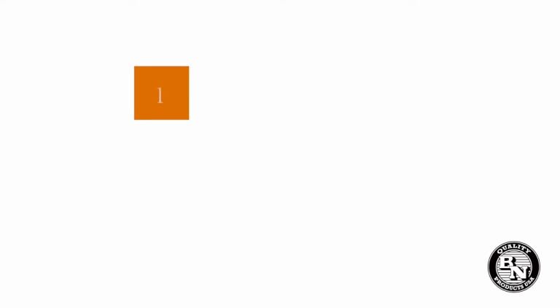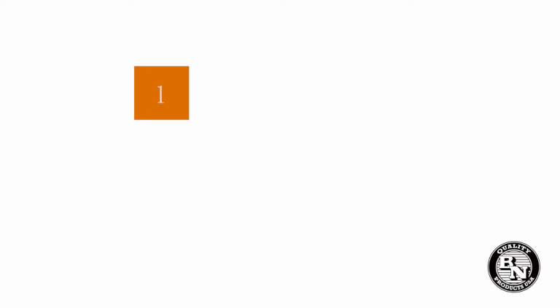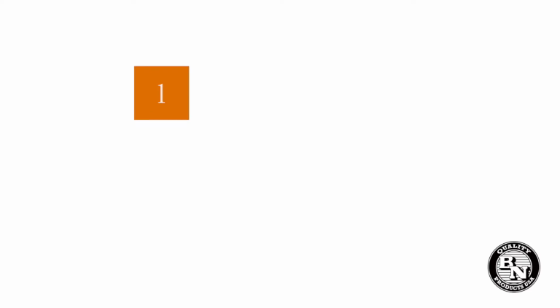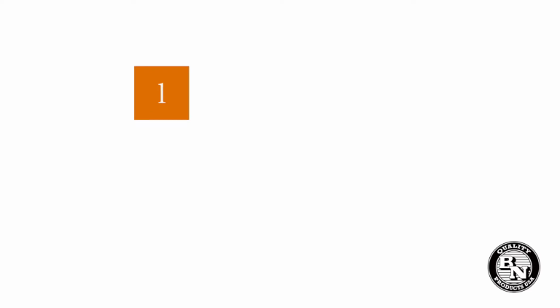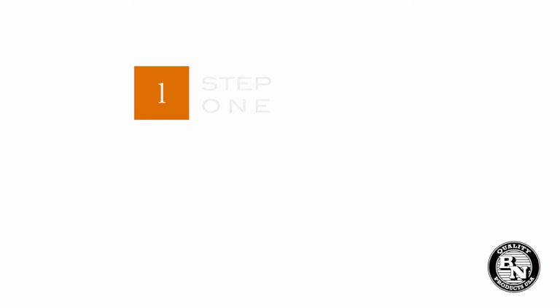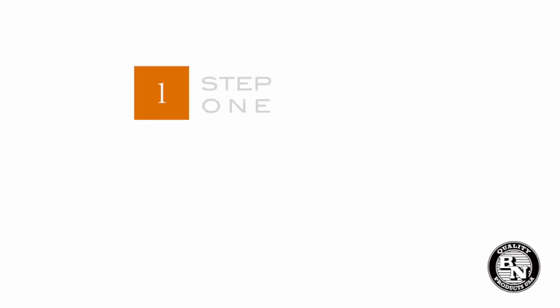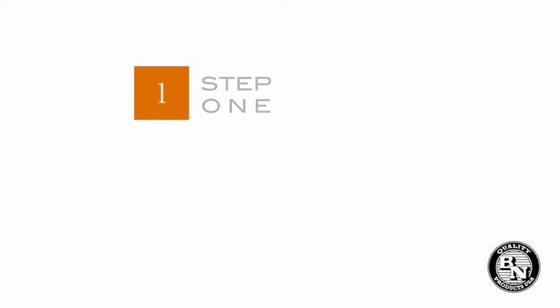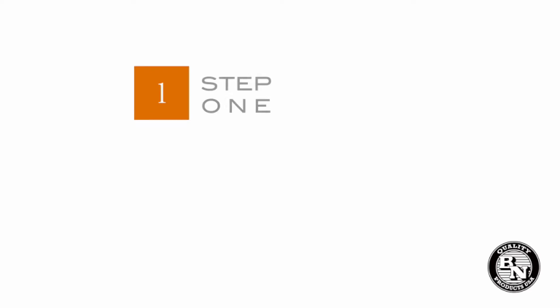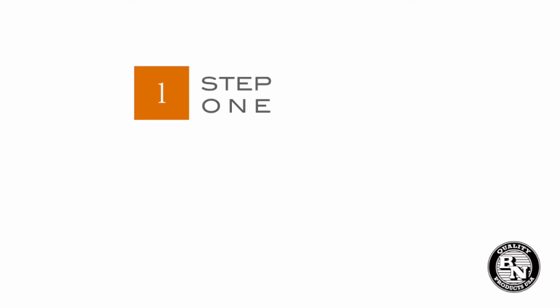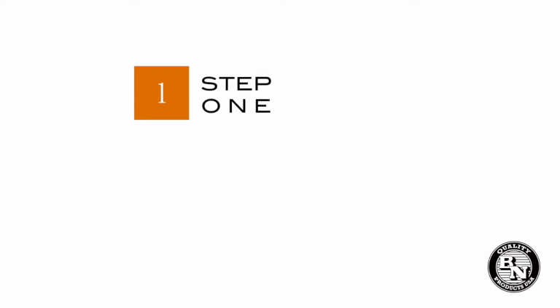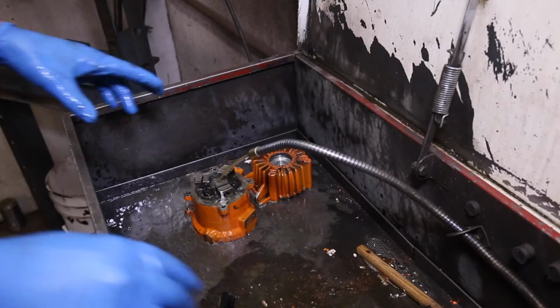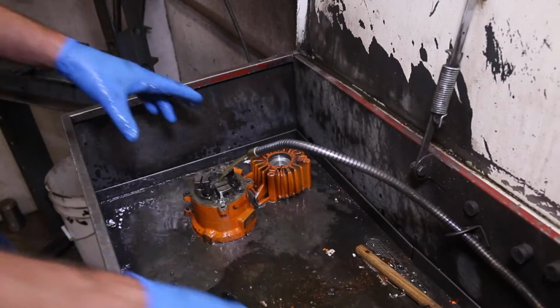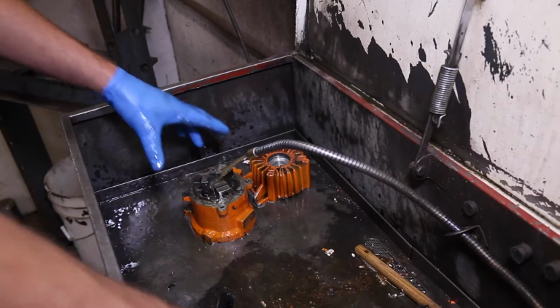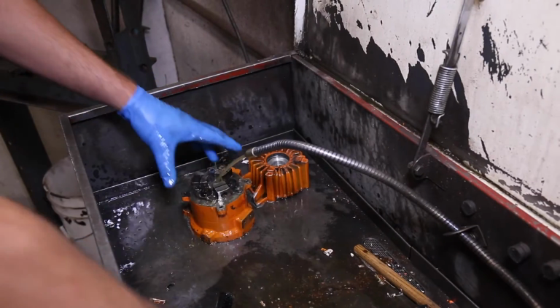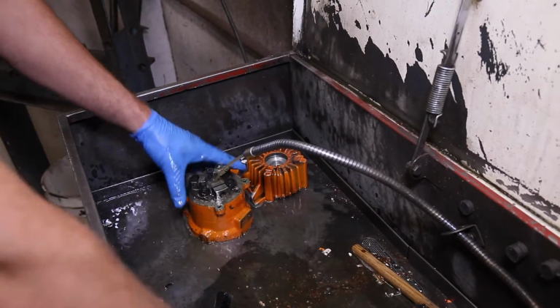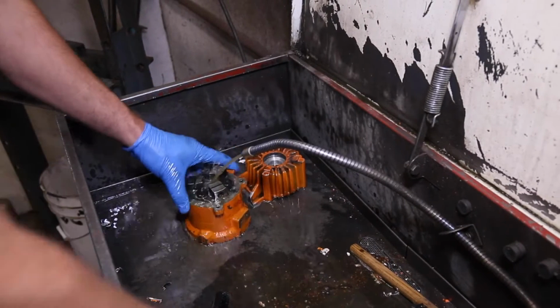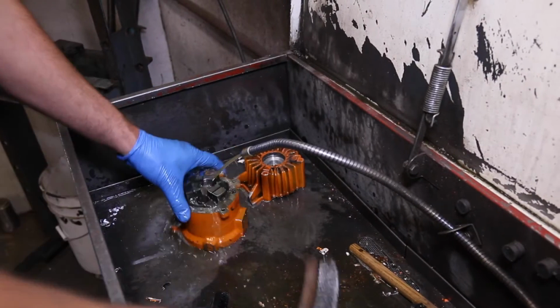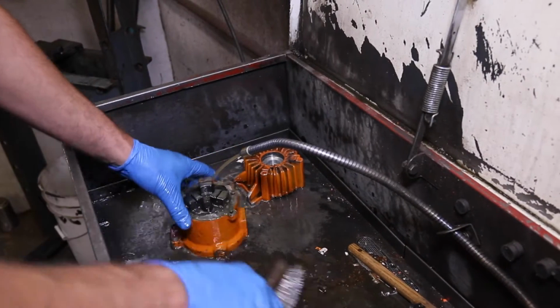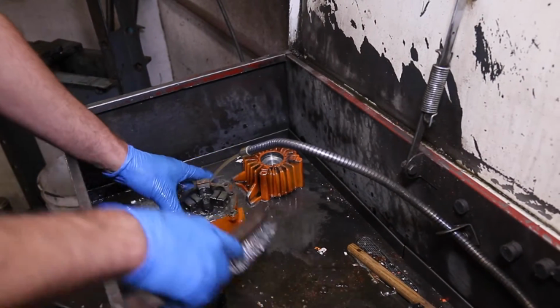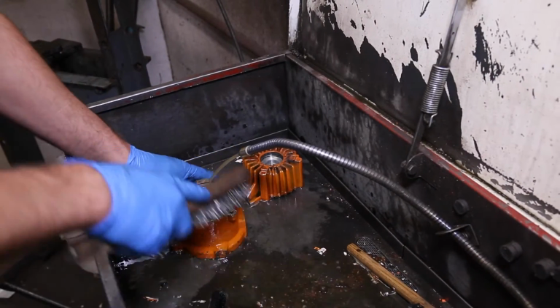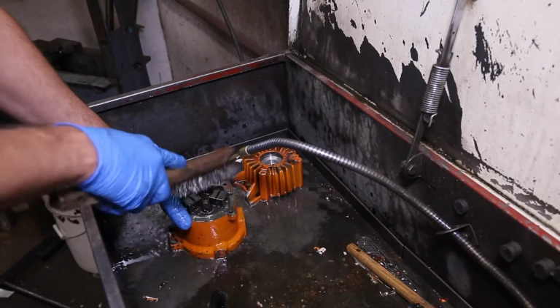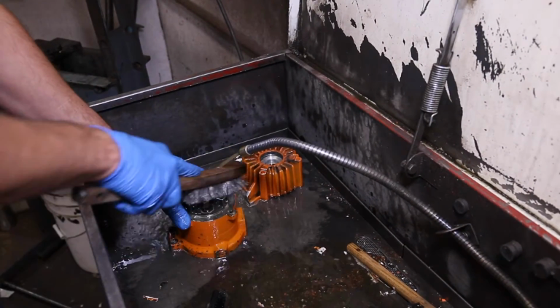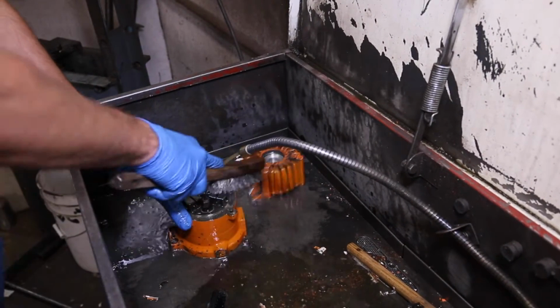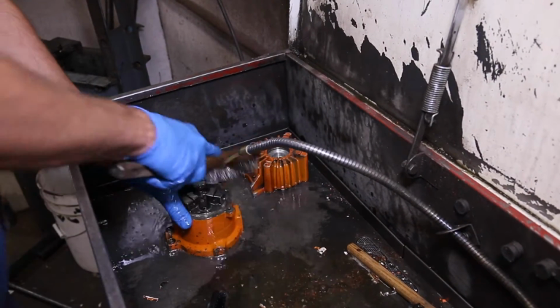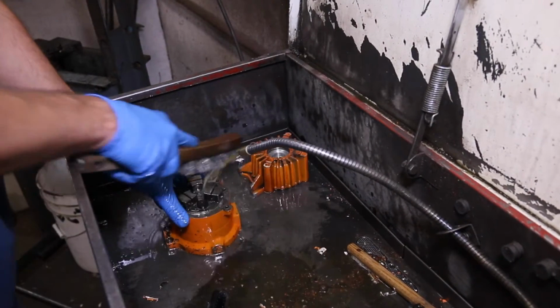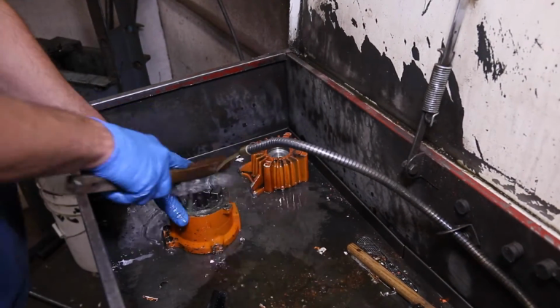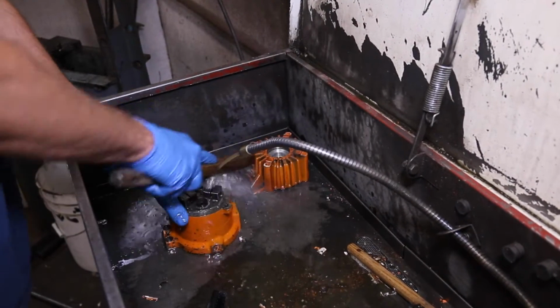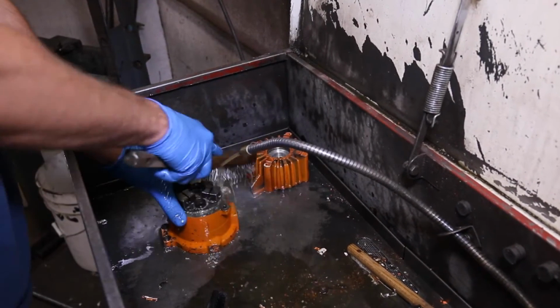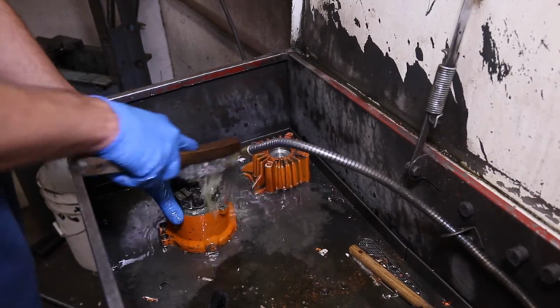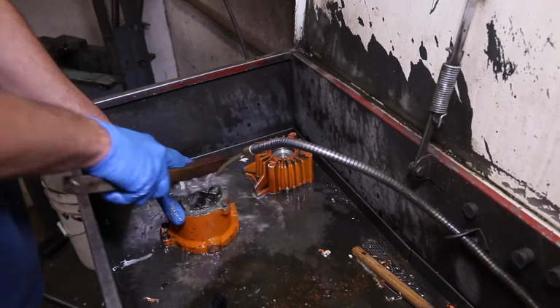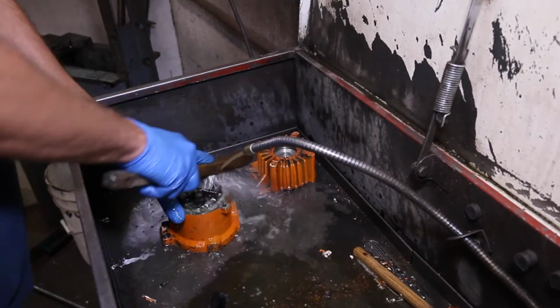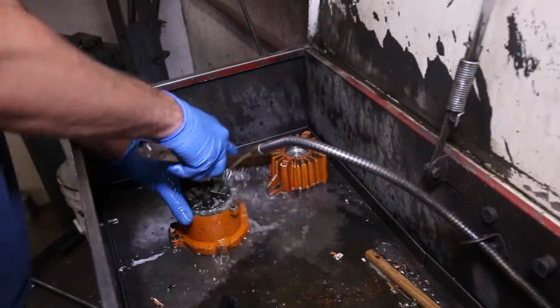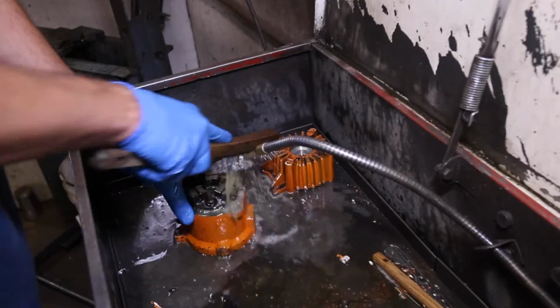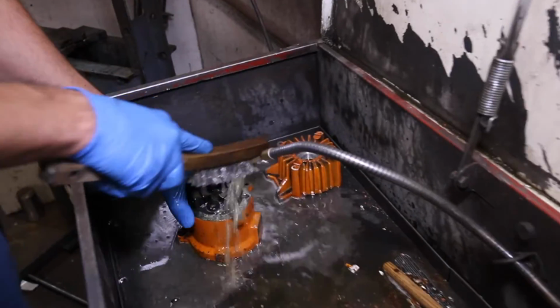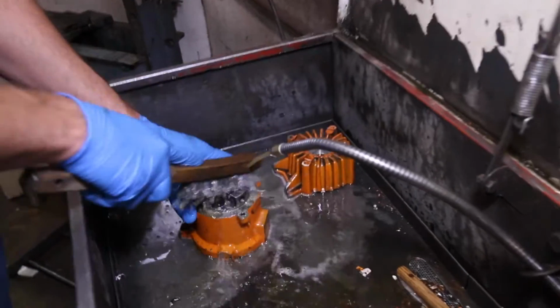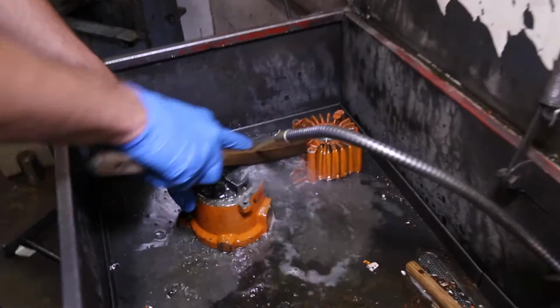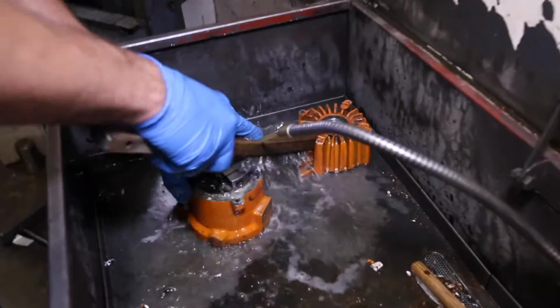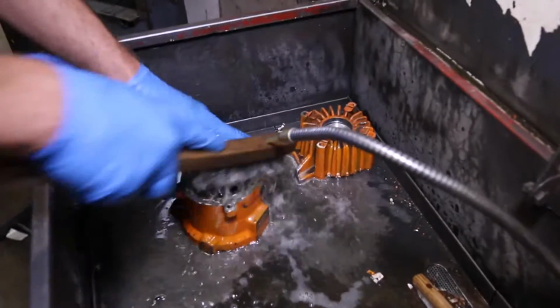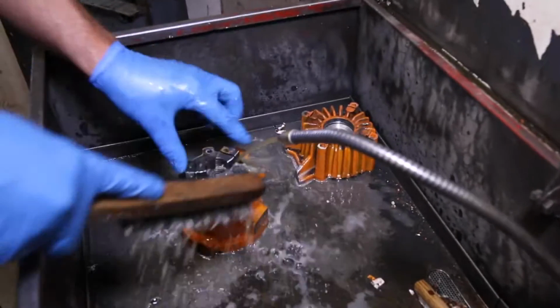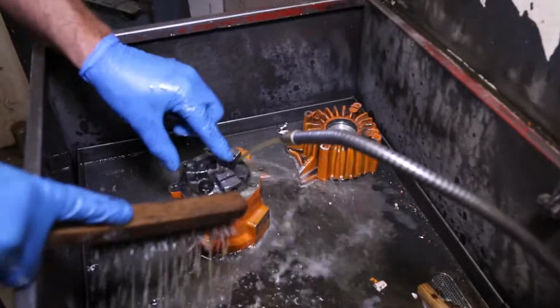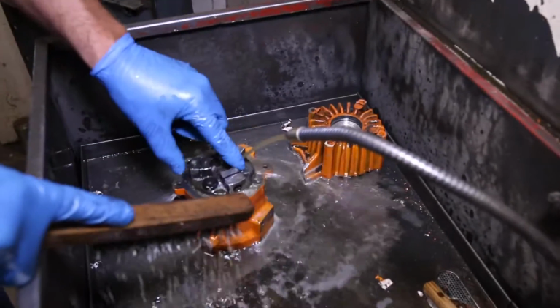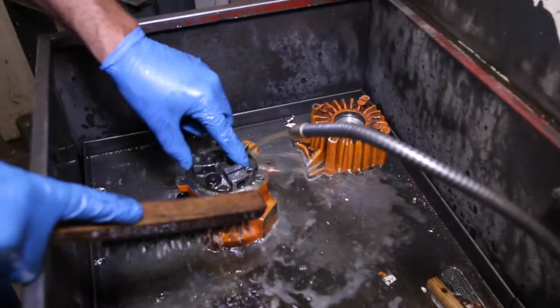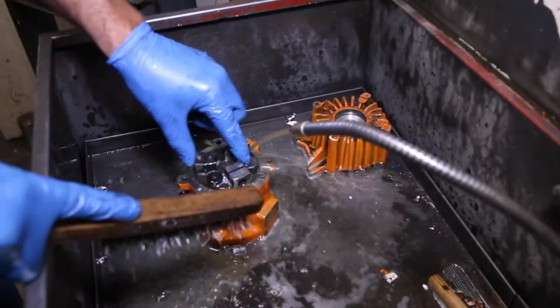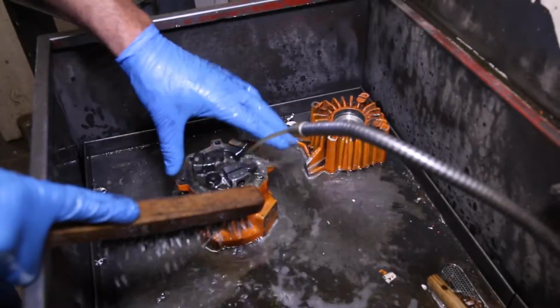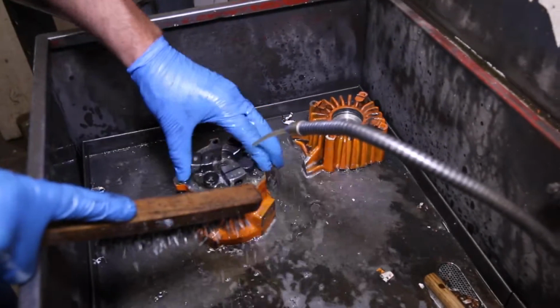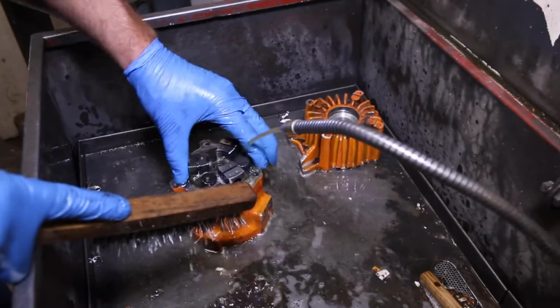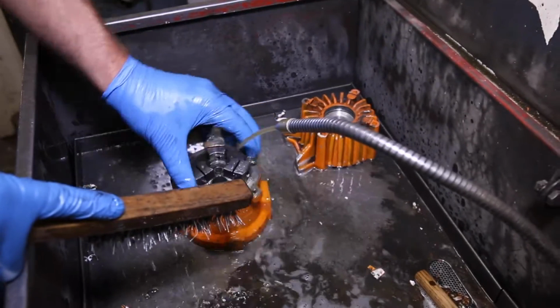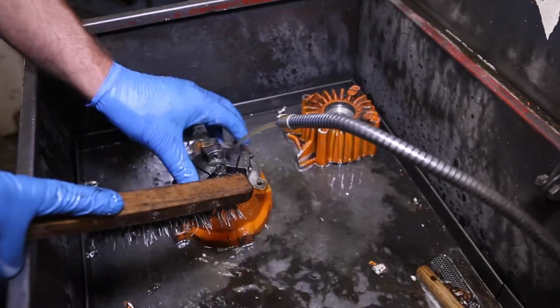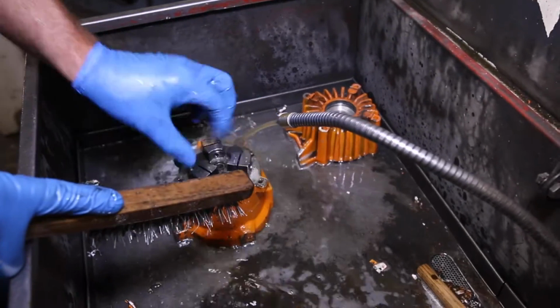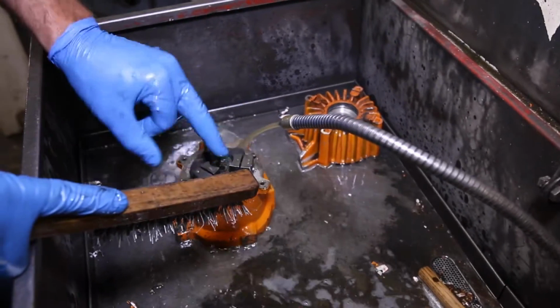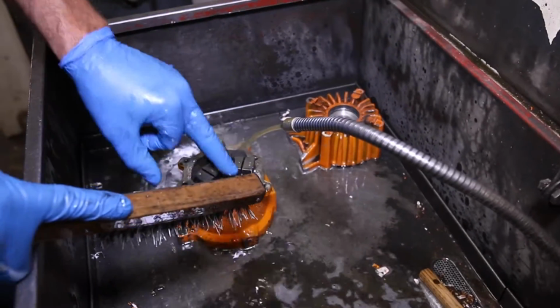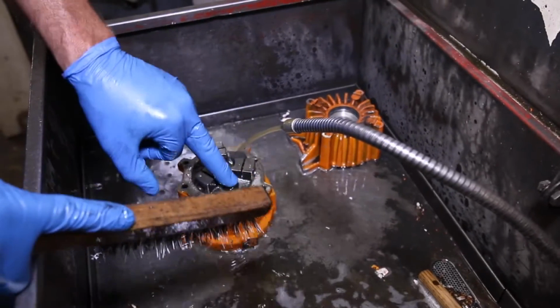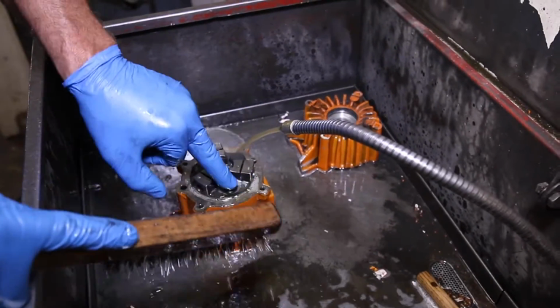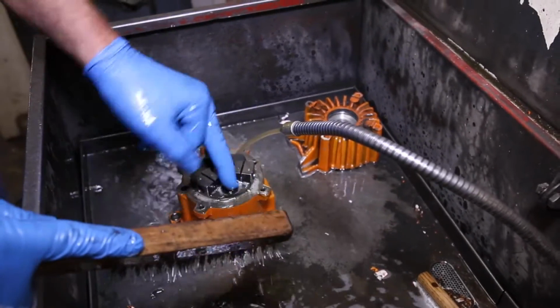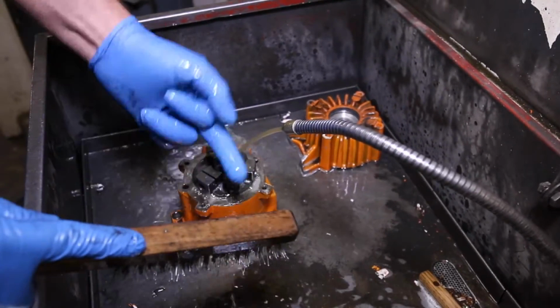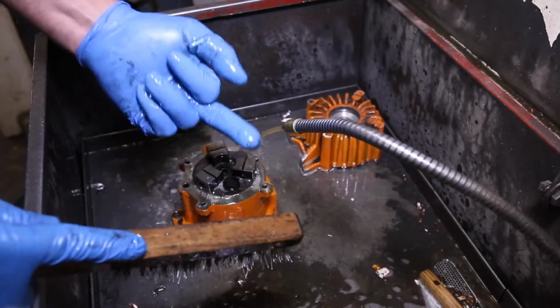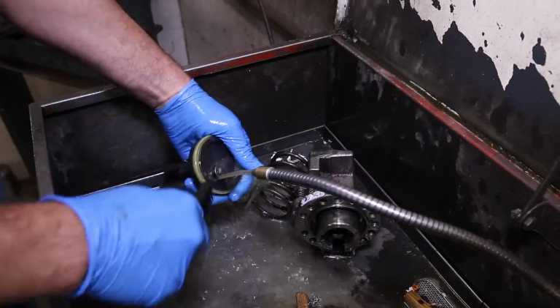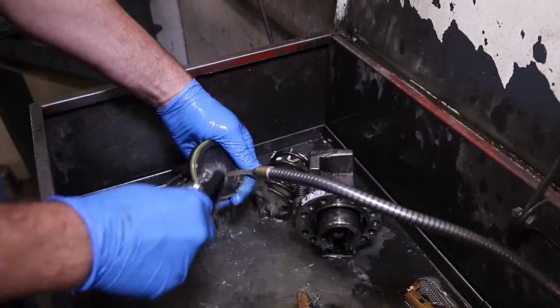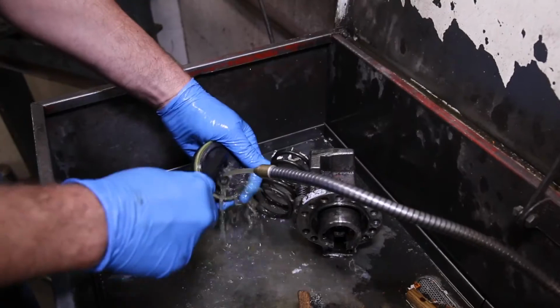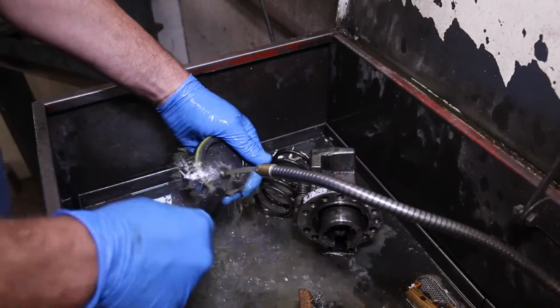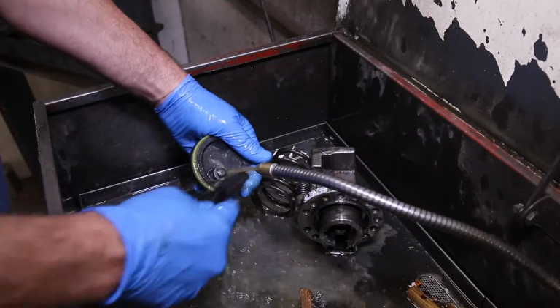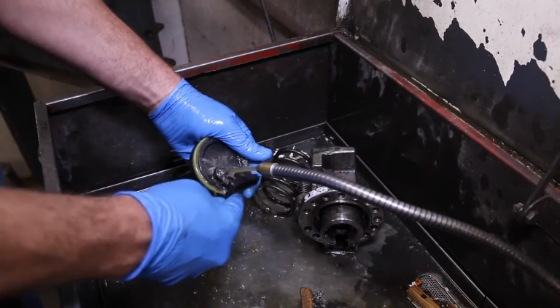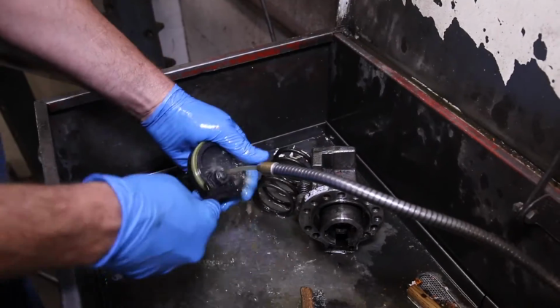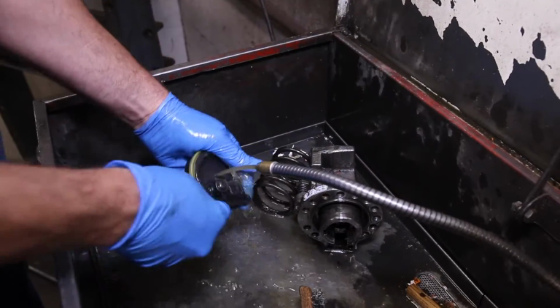Step 1. After you've disassembled the rebar cutter, thoroughly clean all parts in mineral spirits — it's a great degreaser.